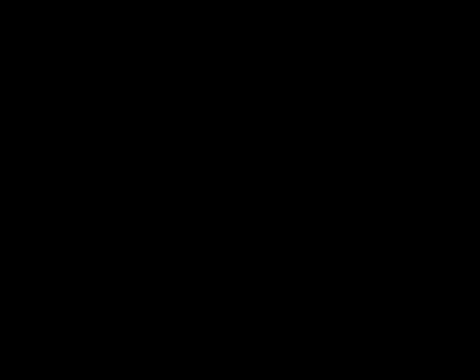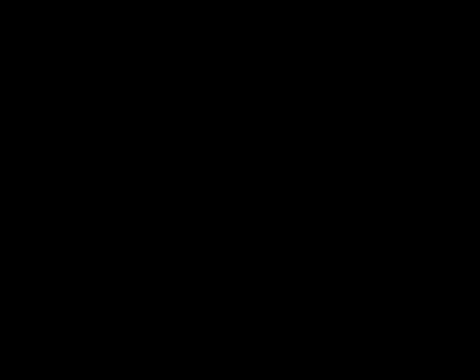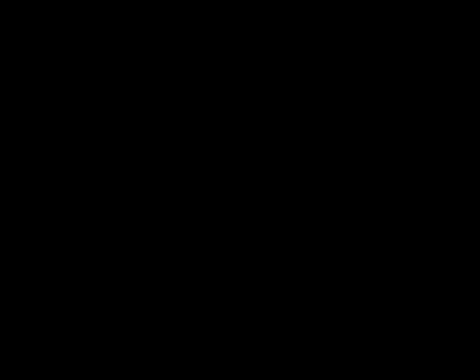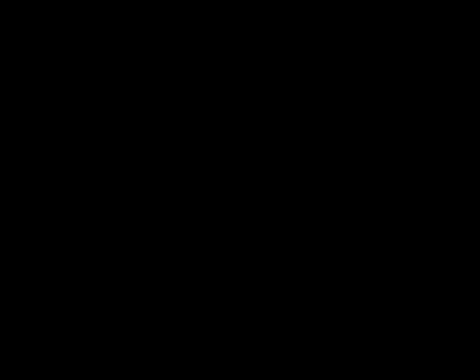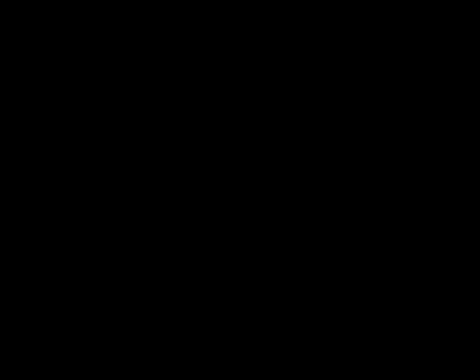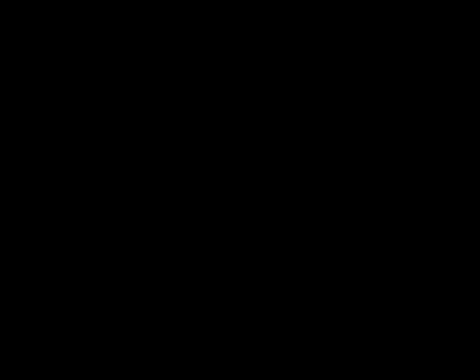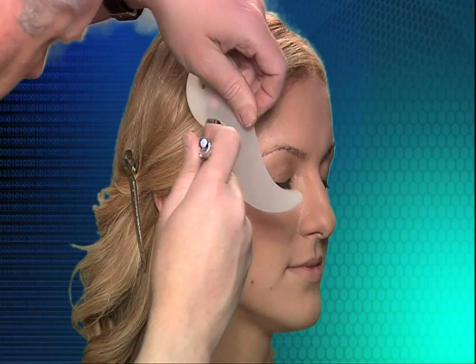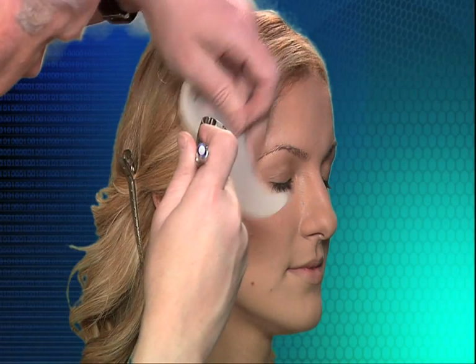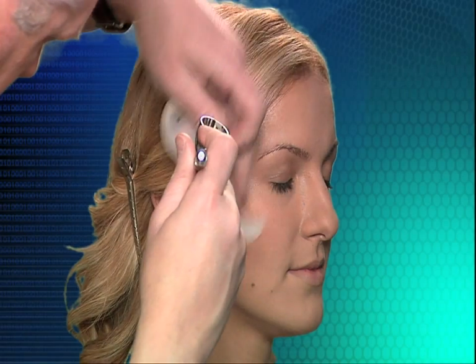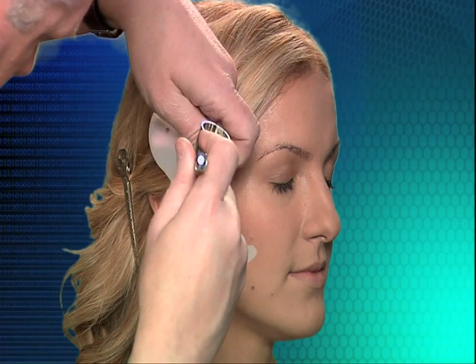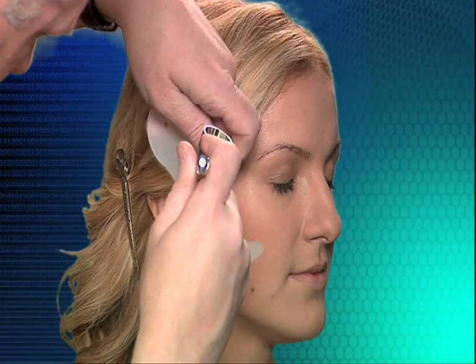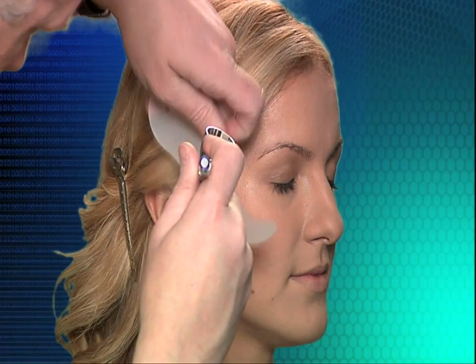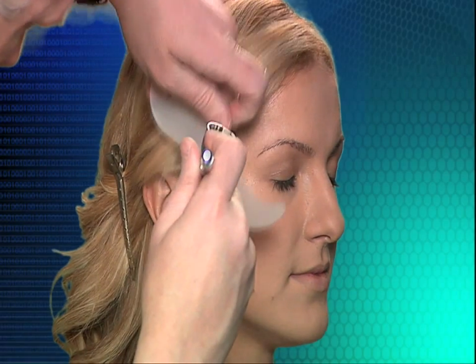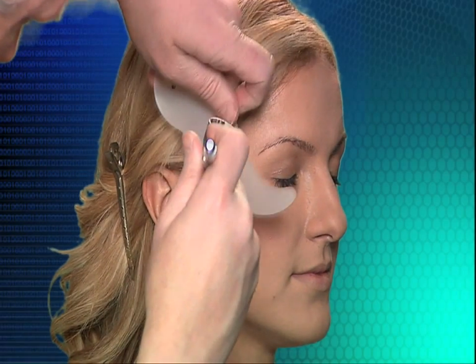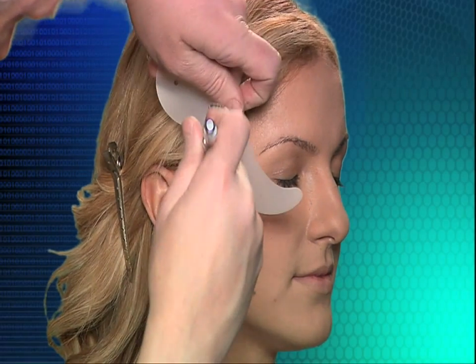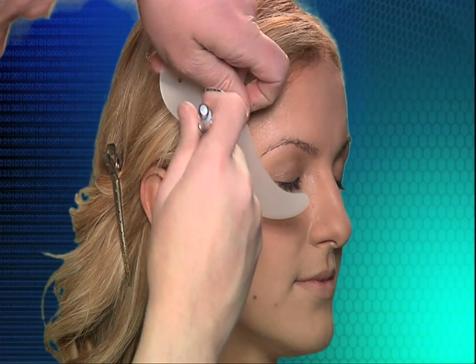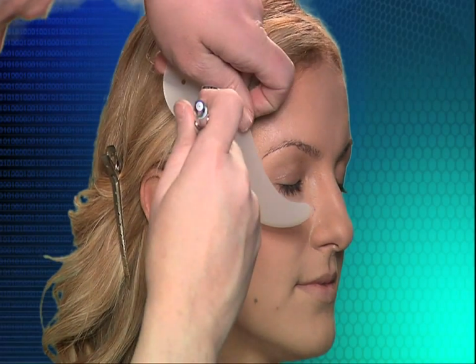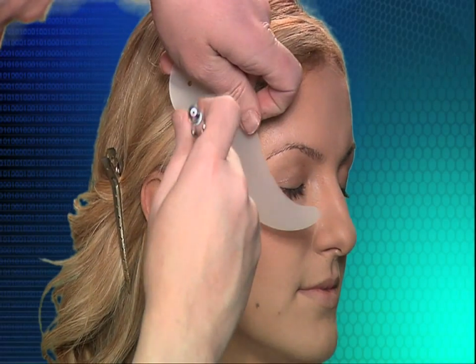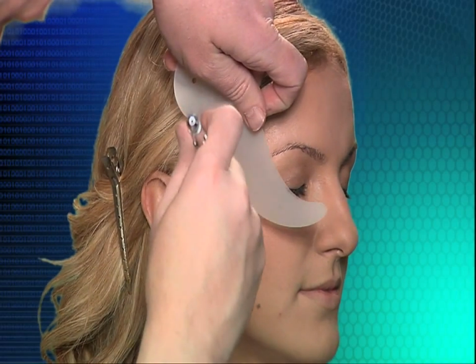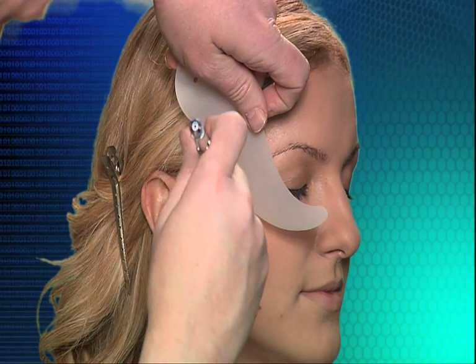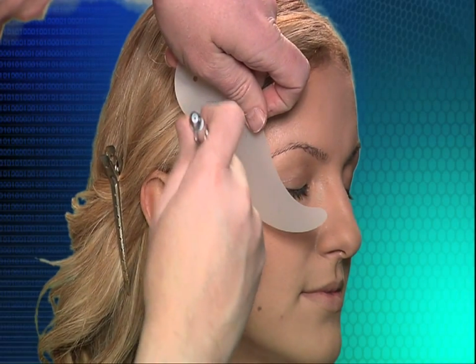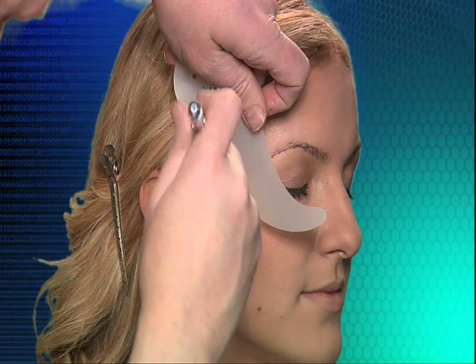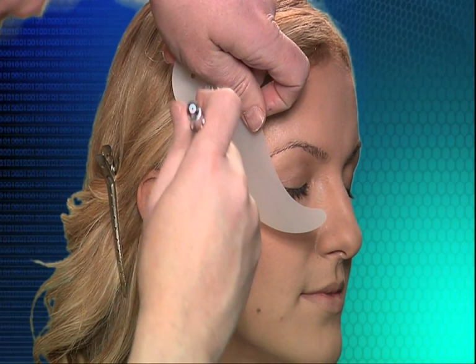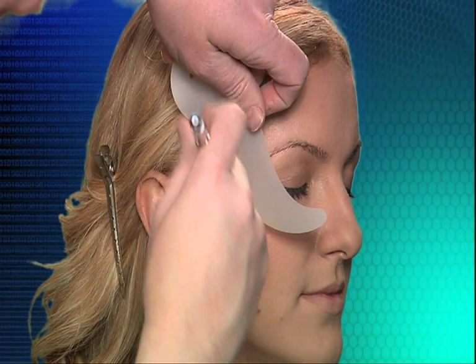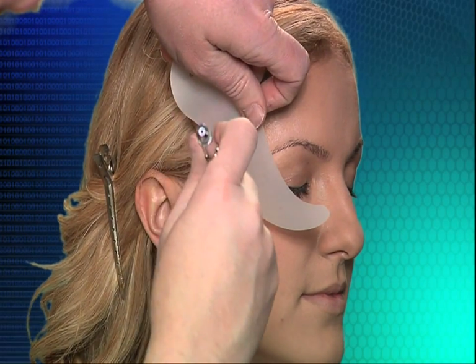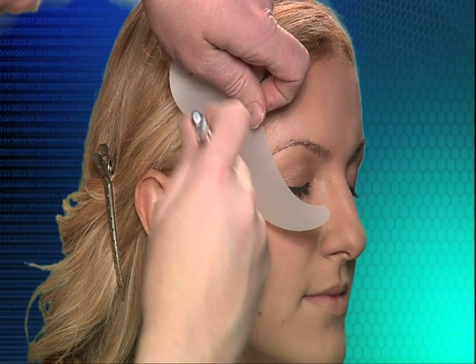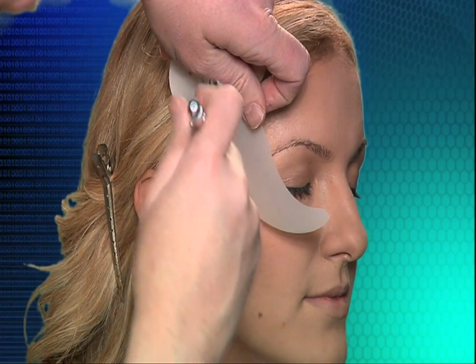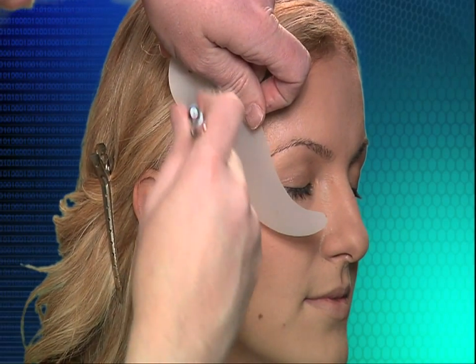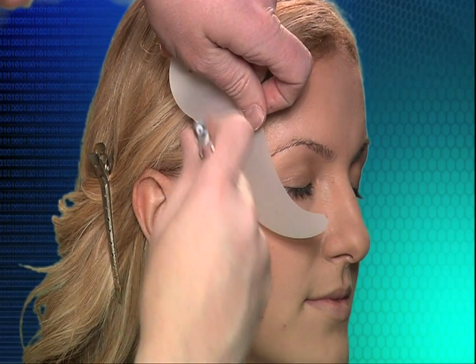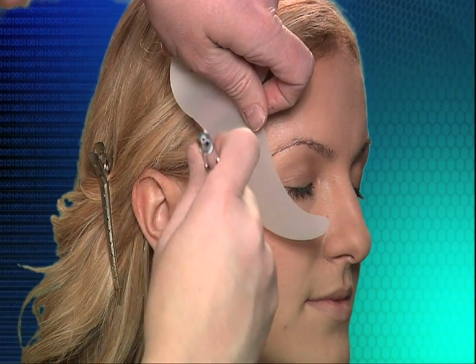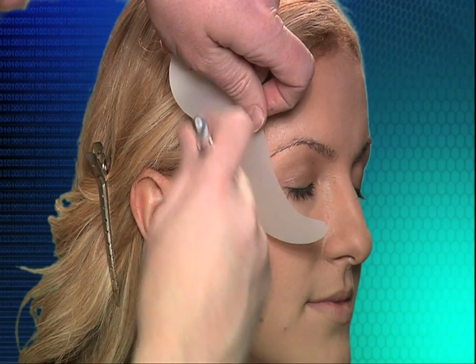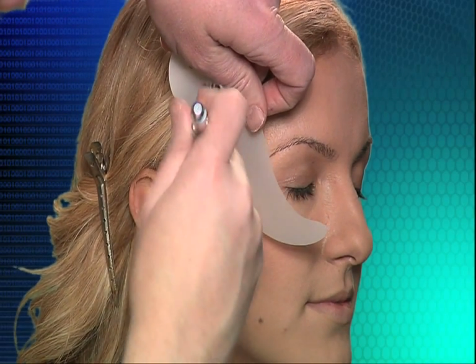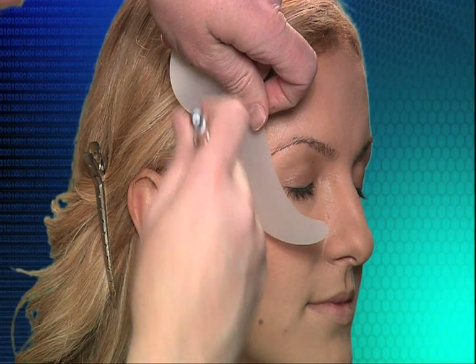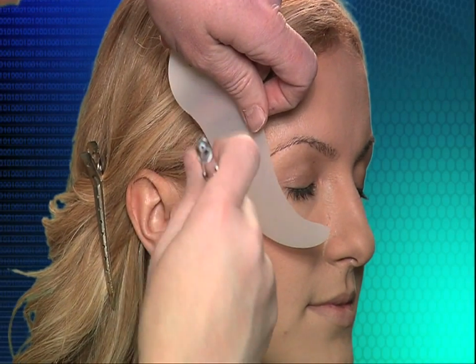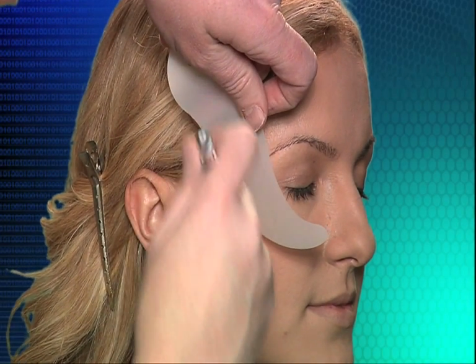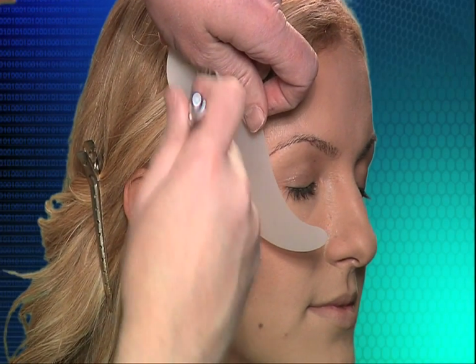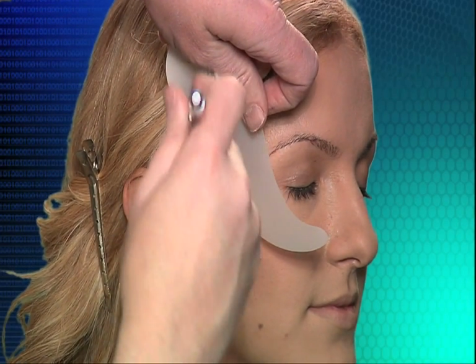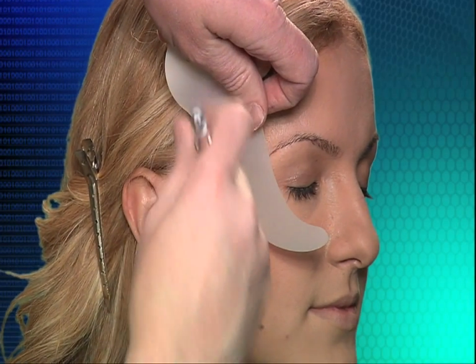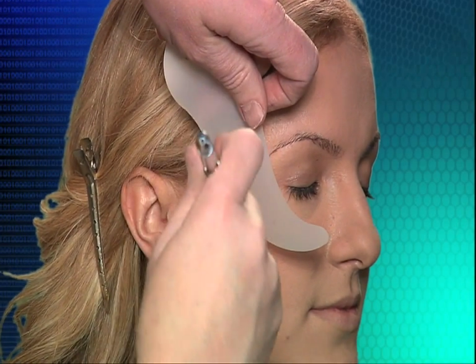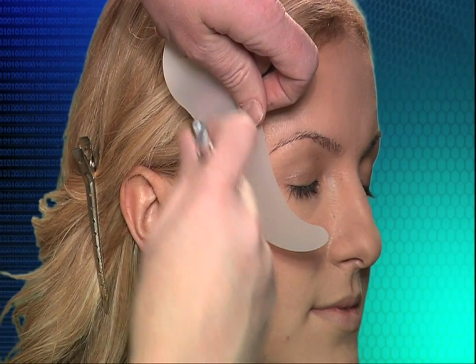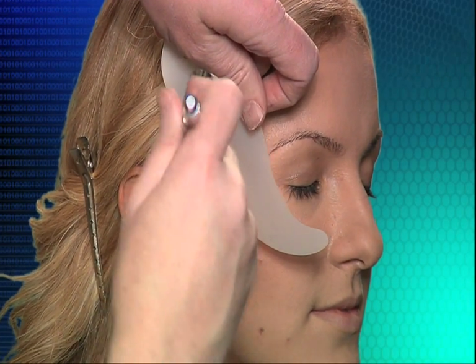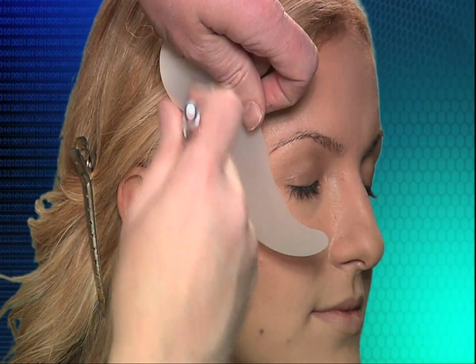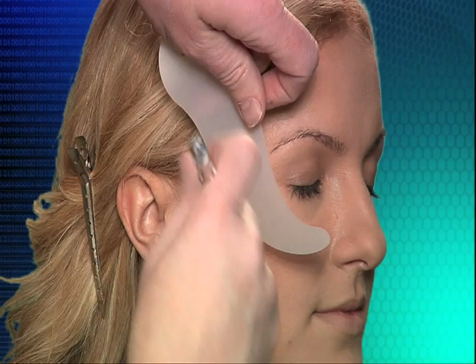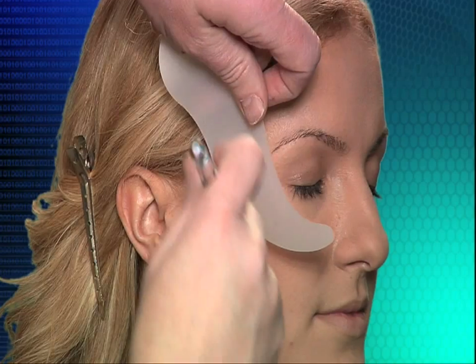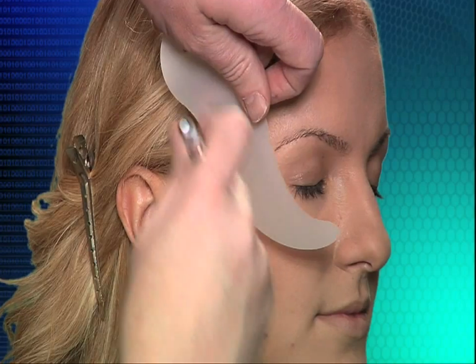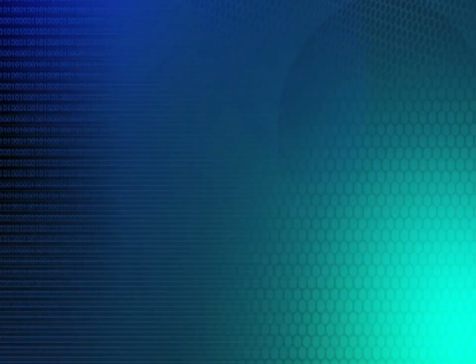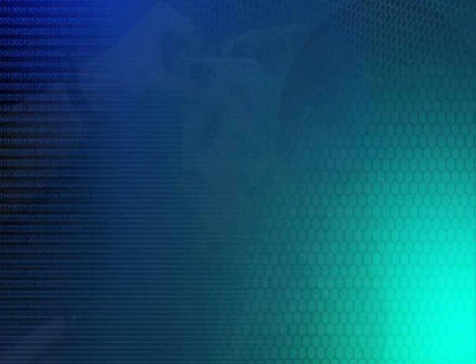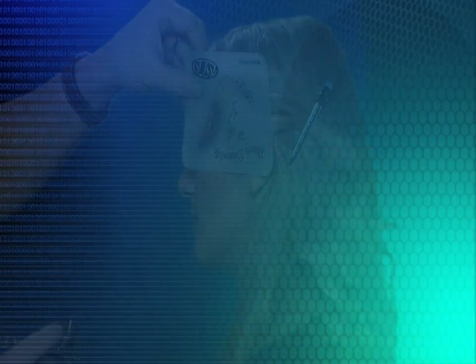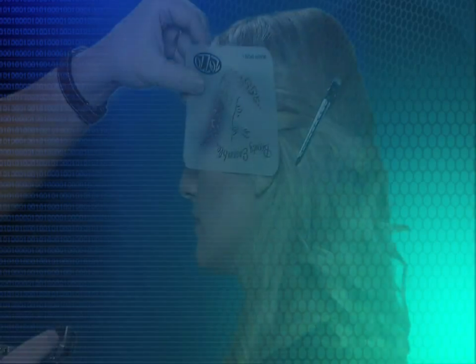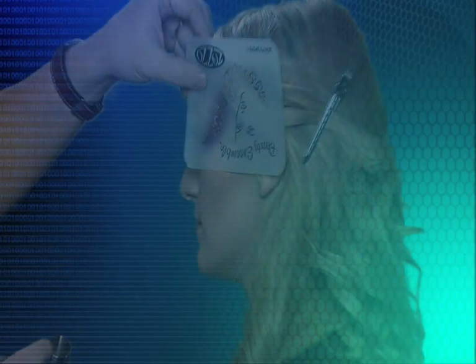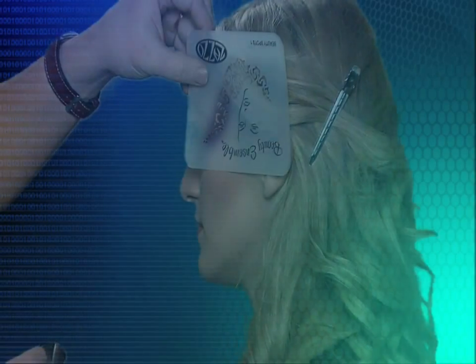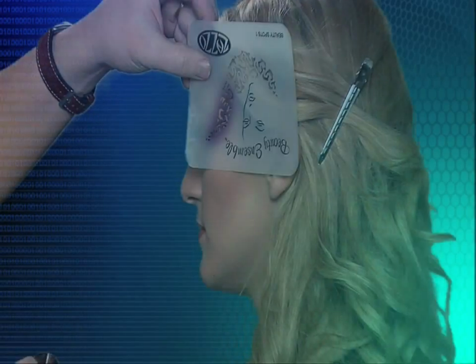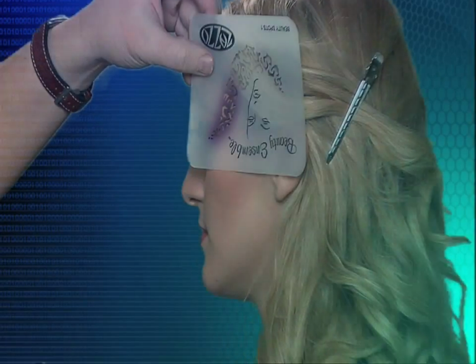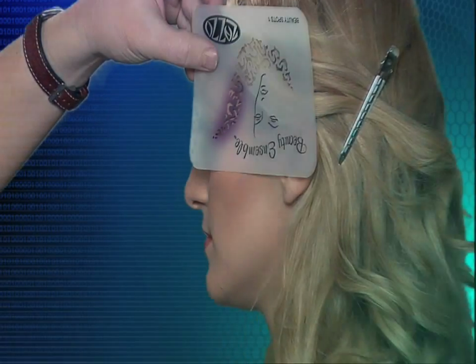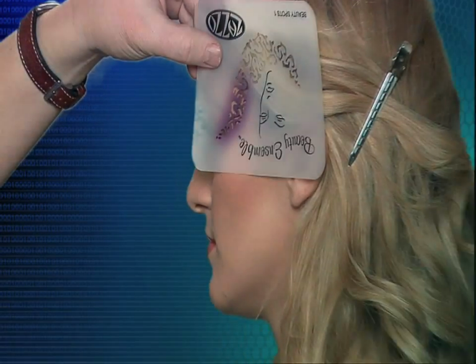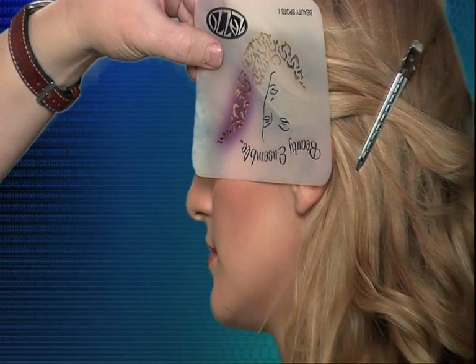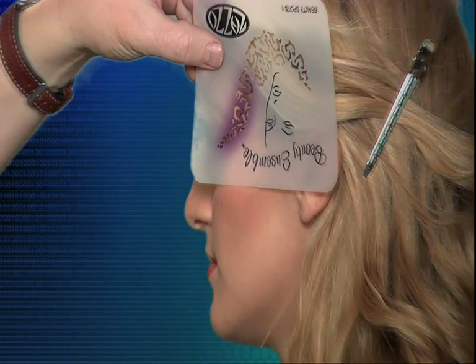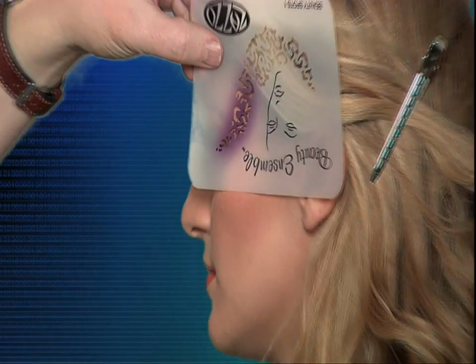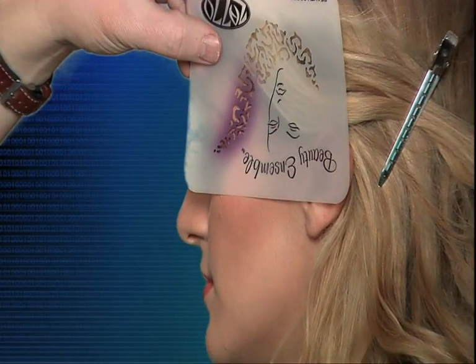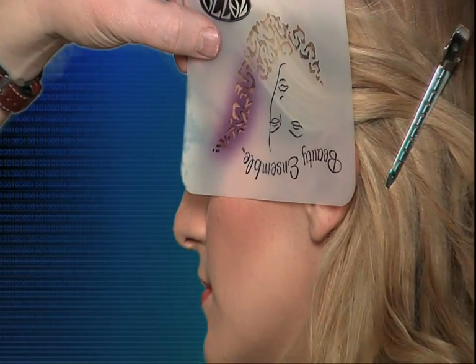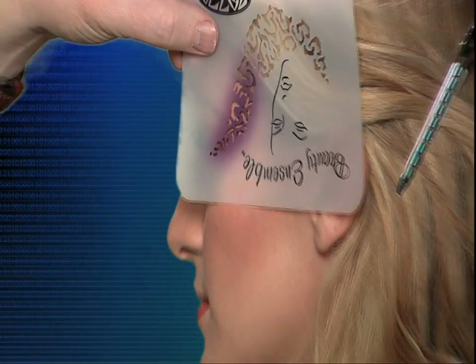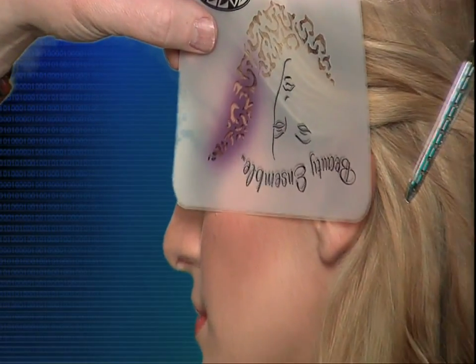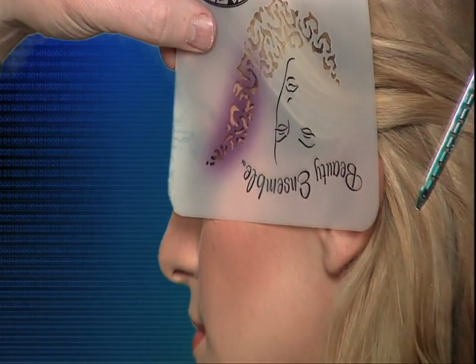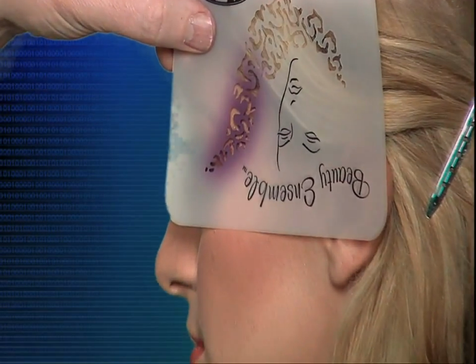Hello there, and welcome to this DVD on the application of beauty airbrush makeup using the newly developed line of stencils from Zazzo.